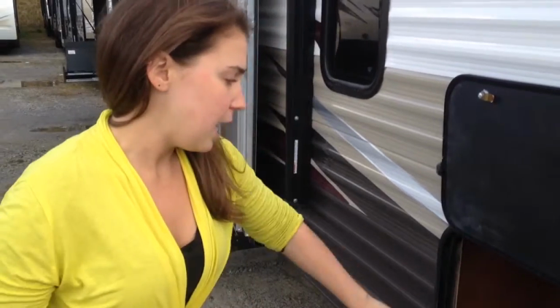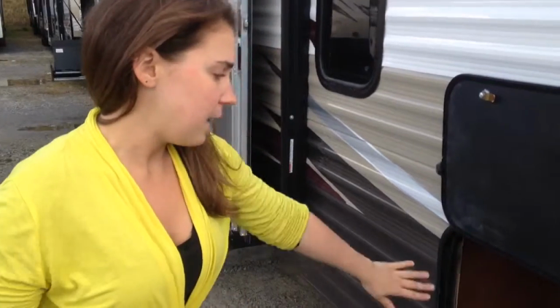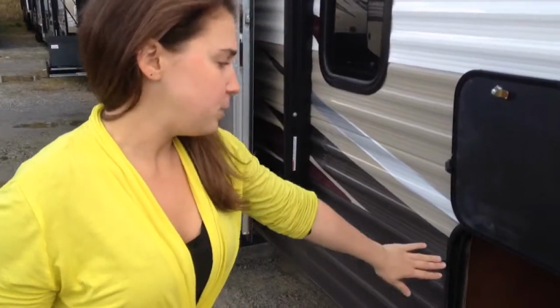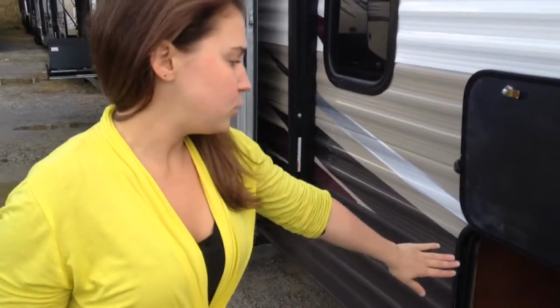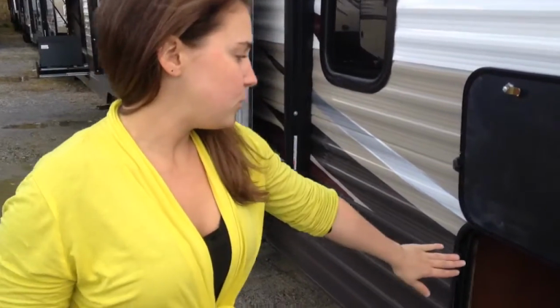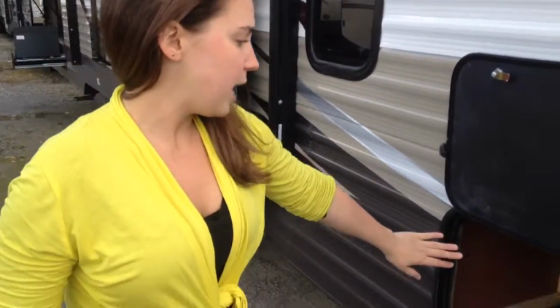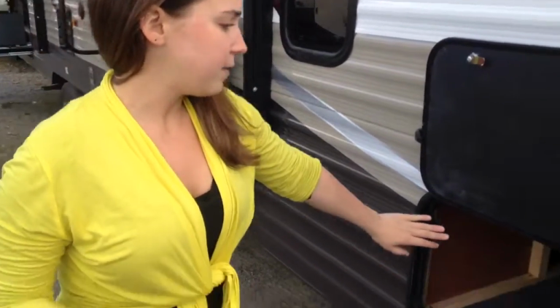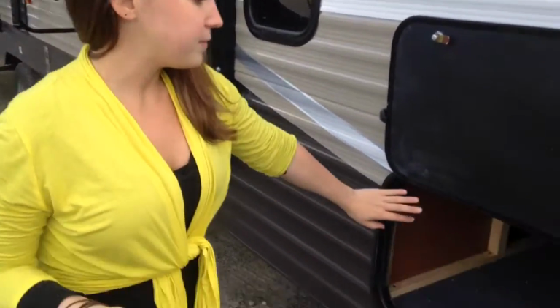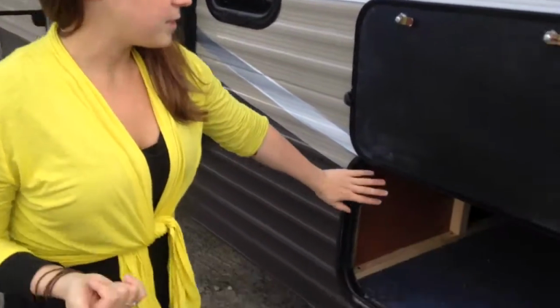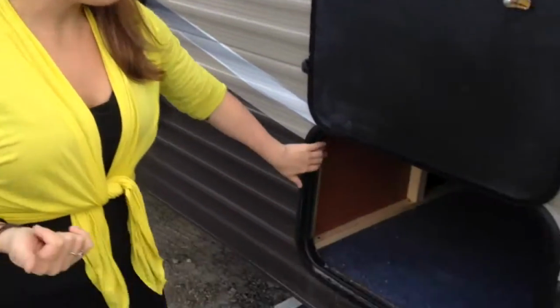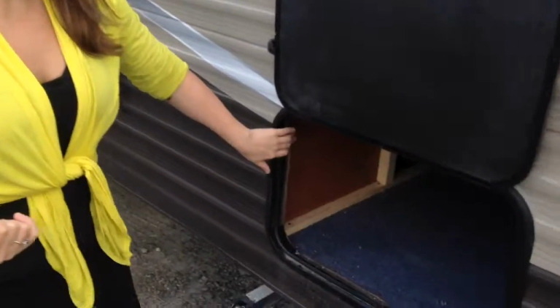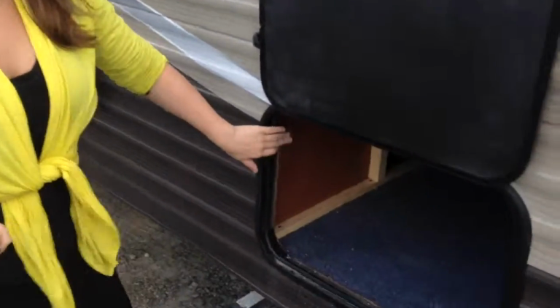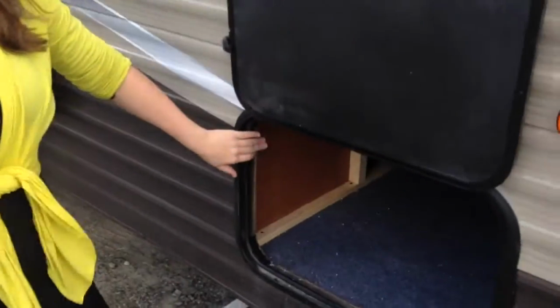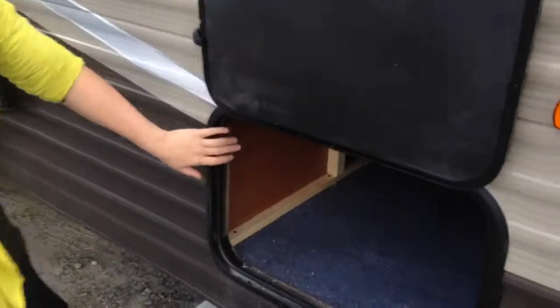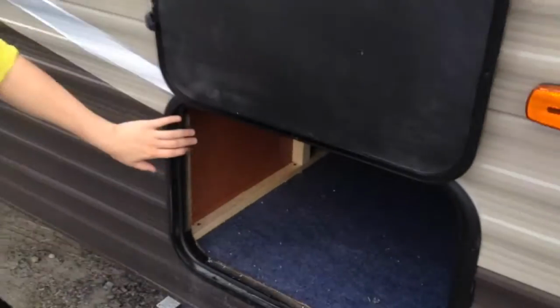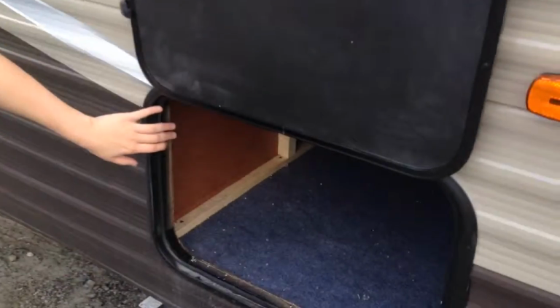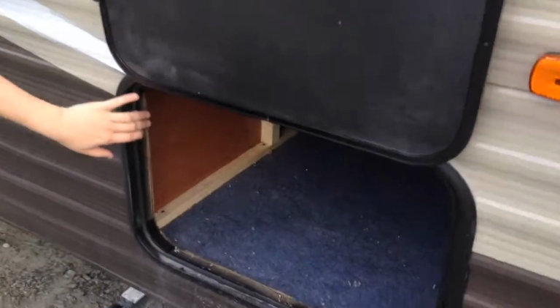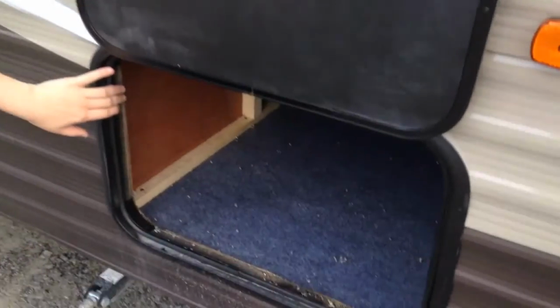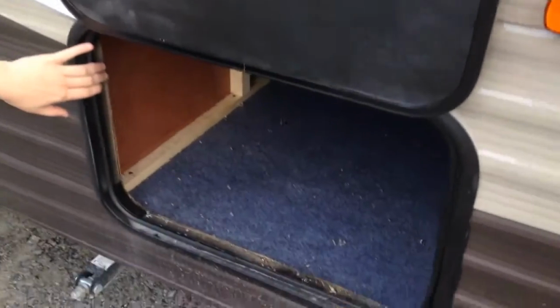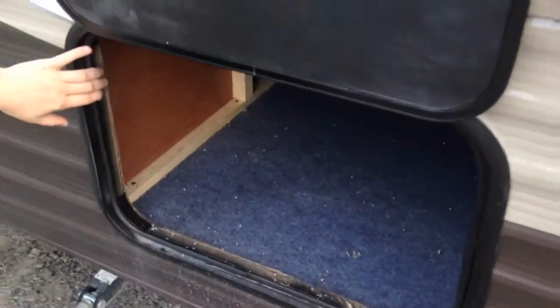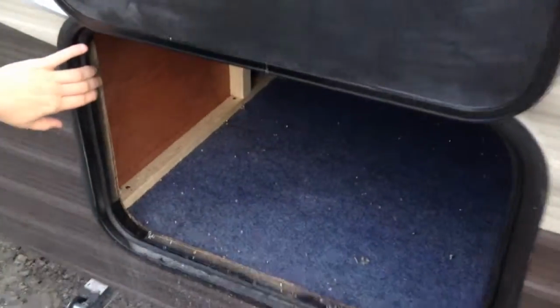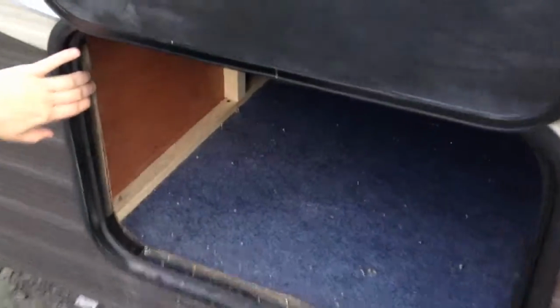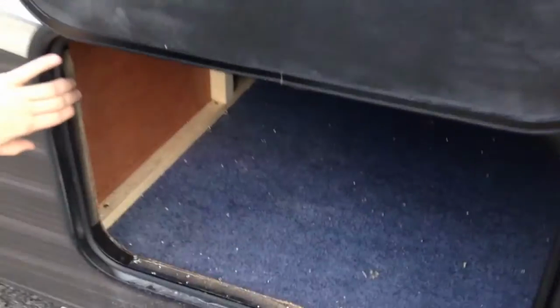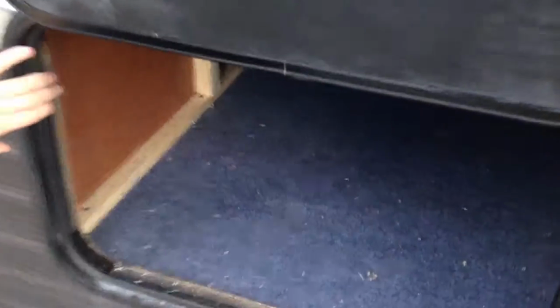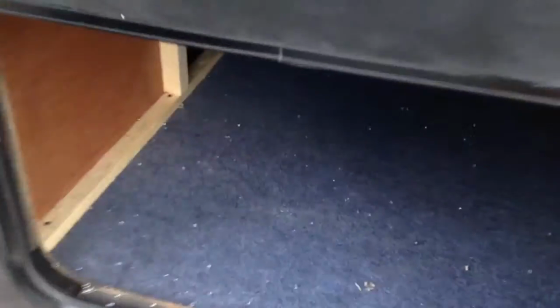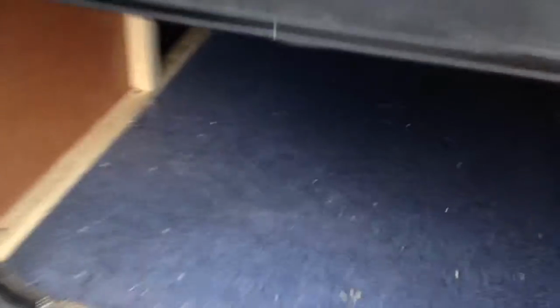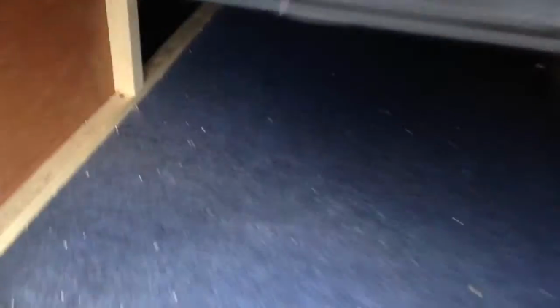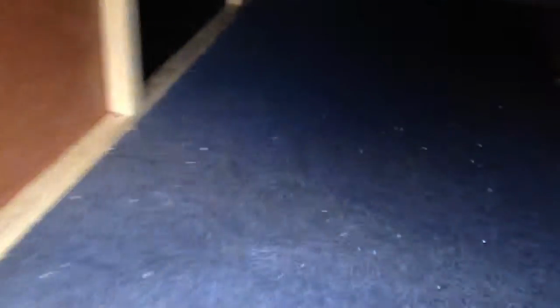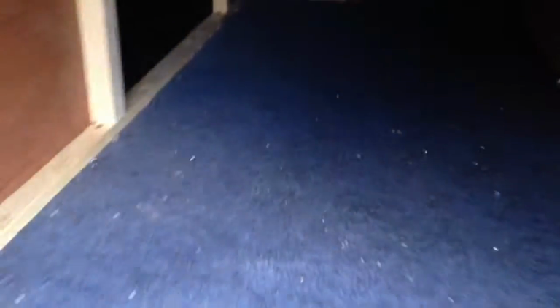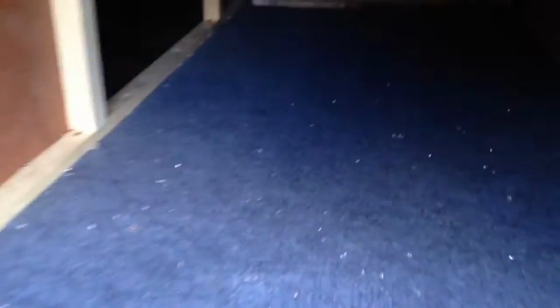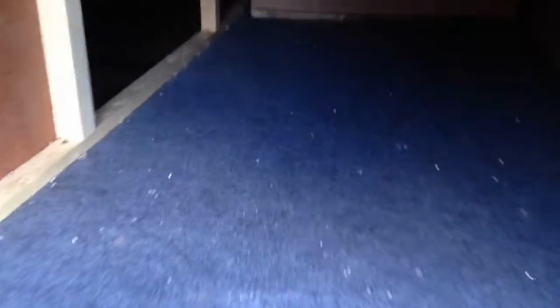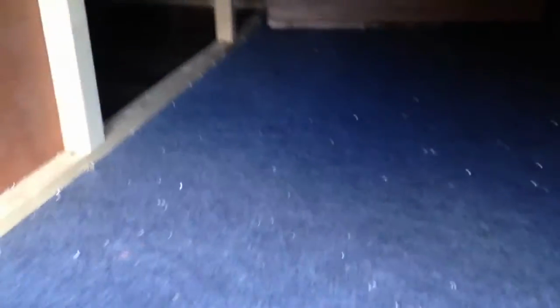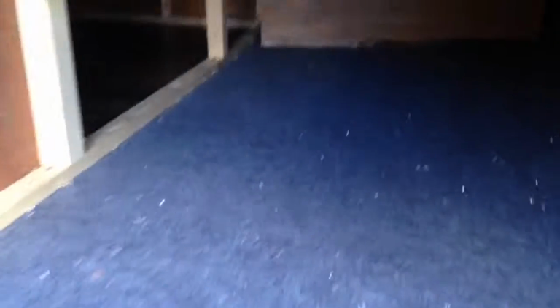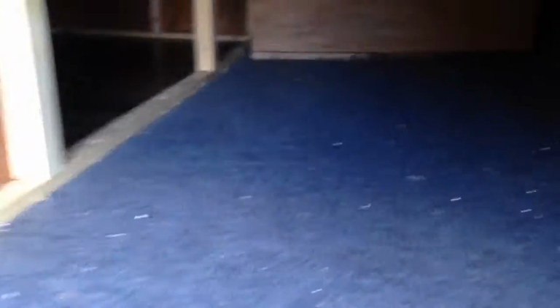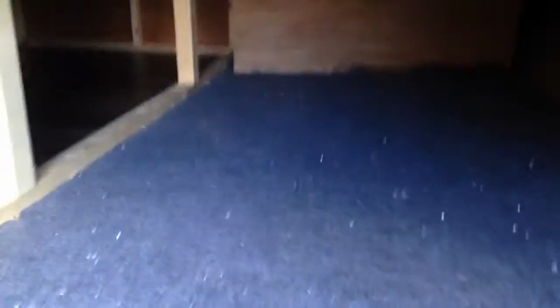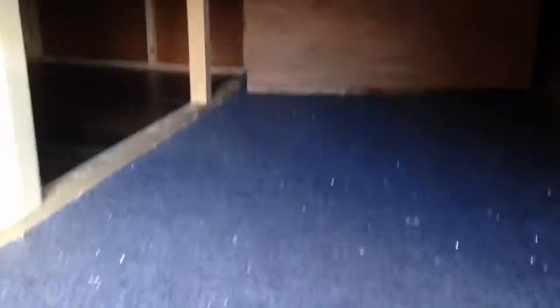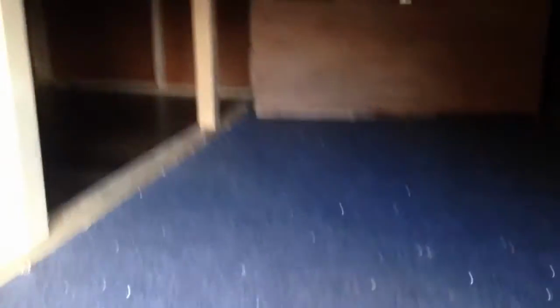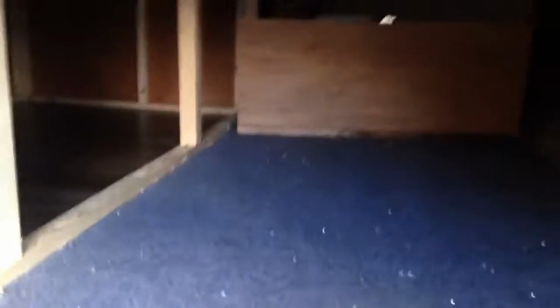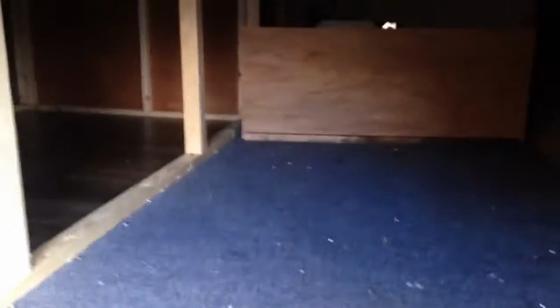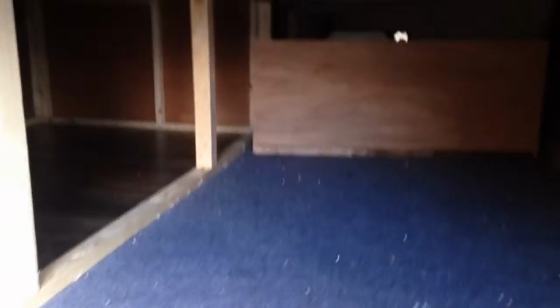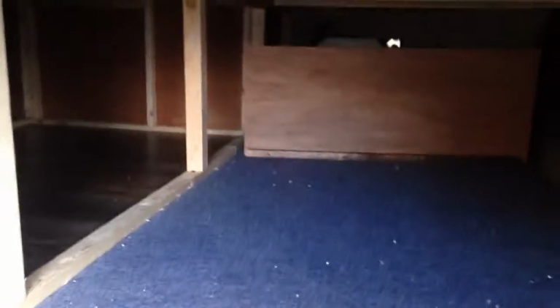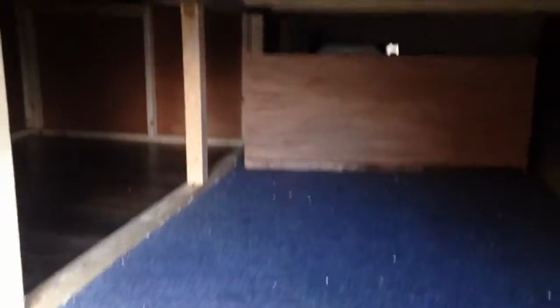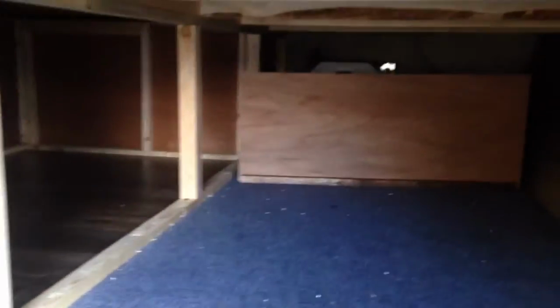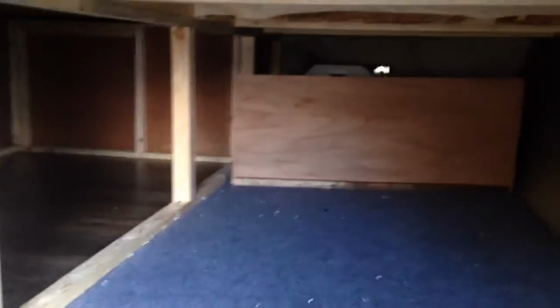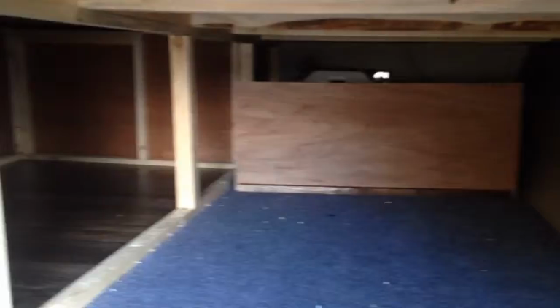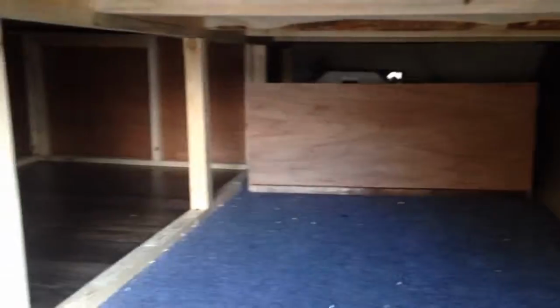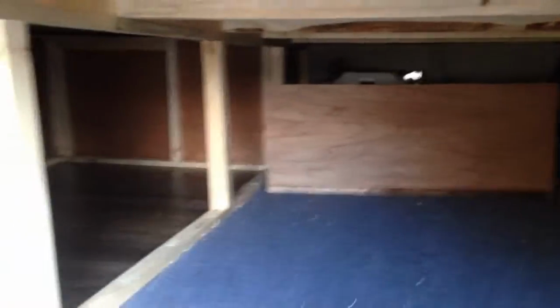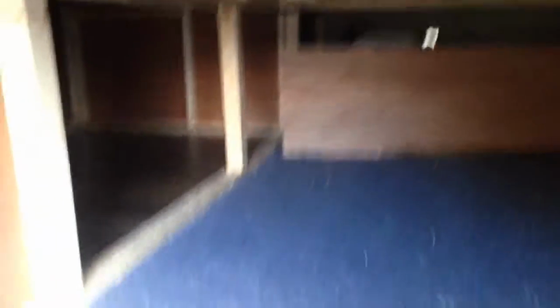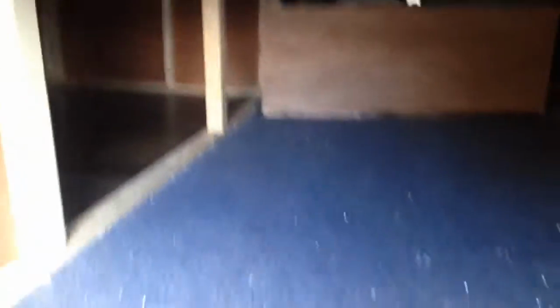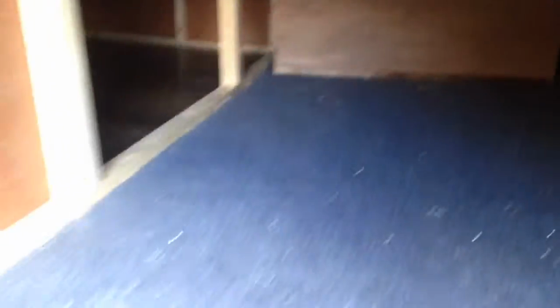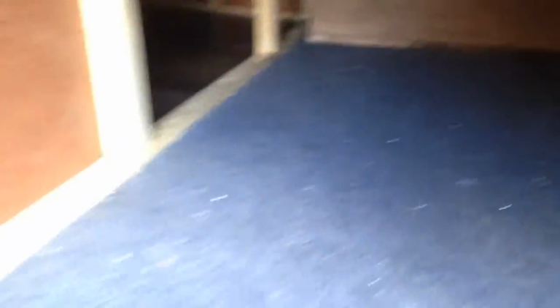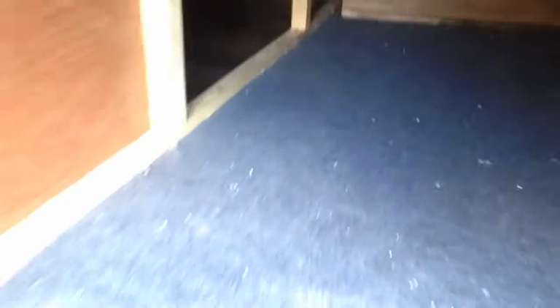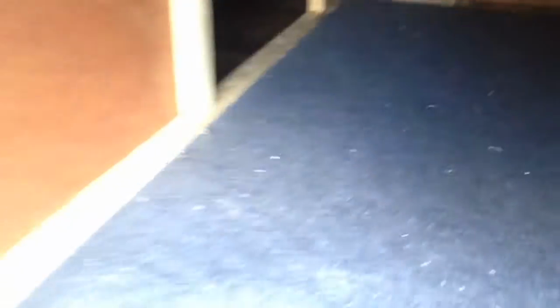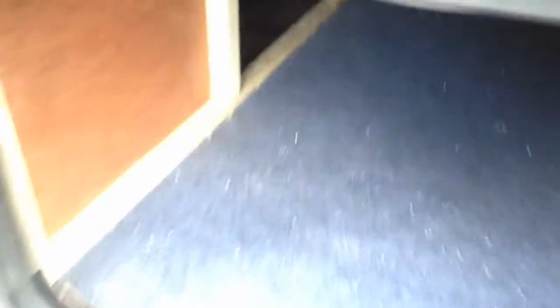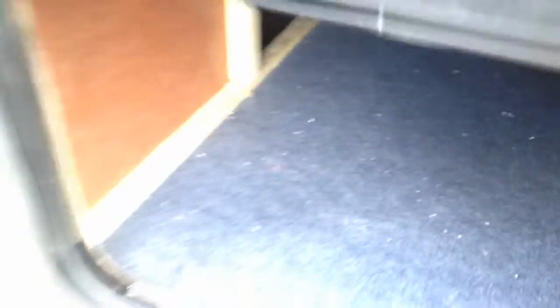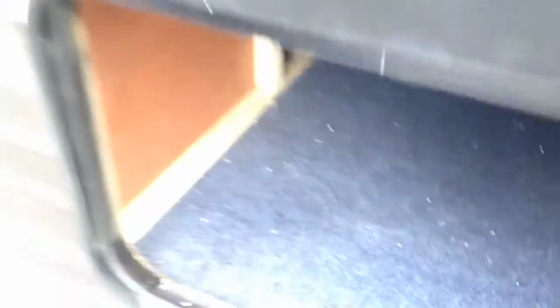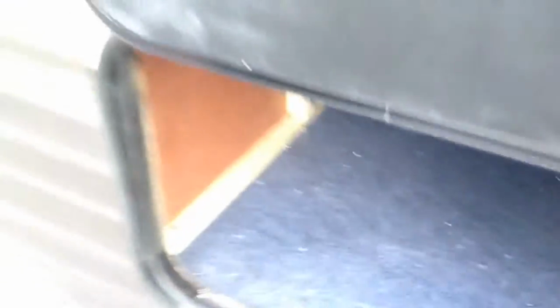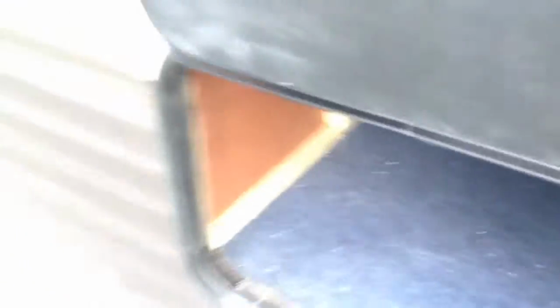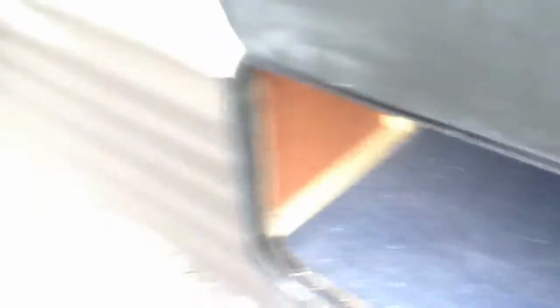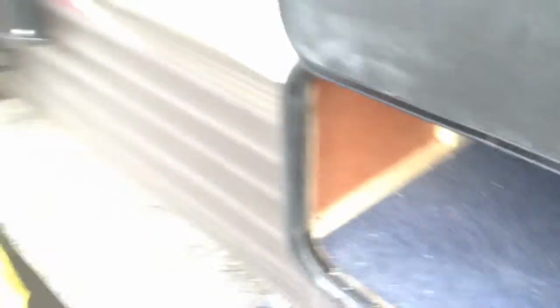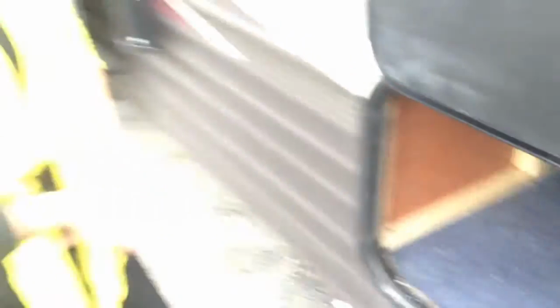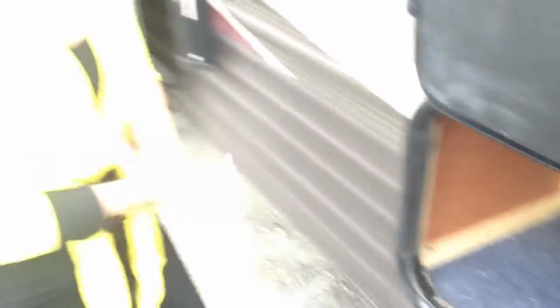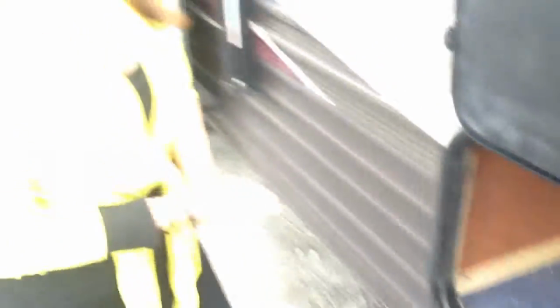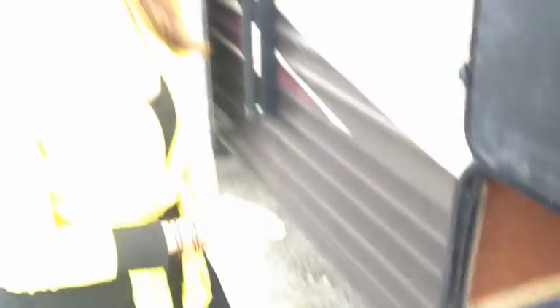You do have some storage right down here. It's not pass-through, but it's still a great place to store lawn chairs and things like that.